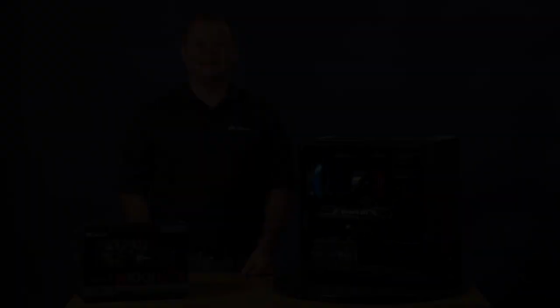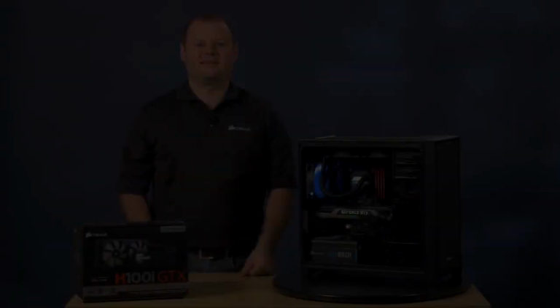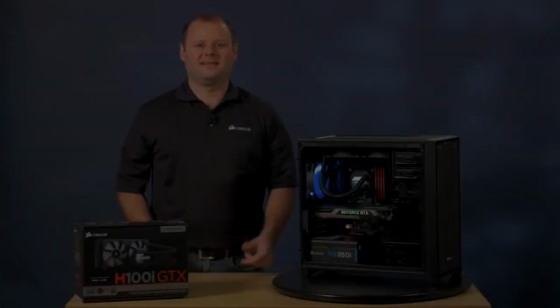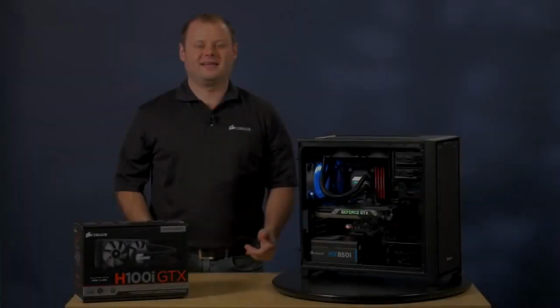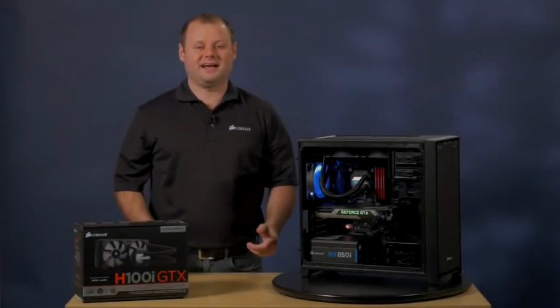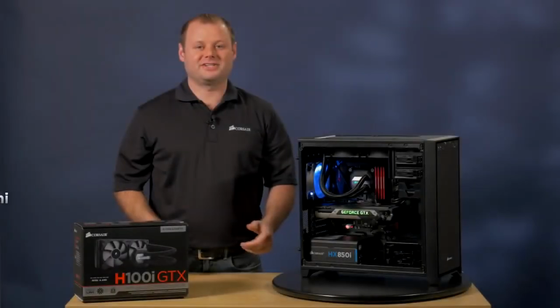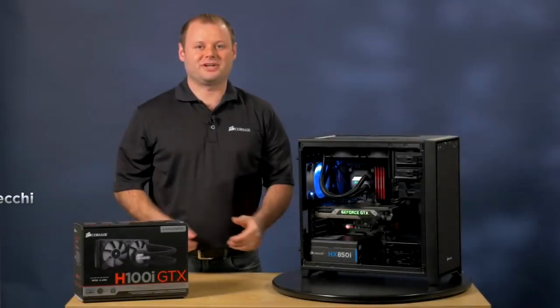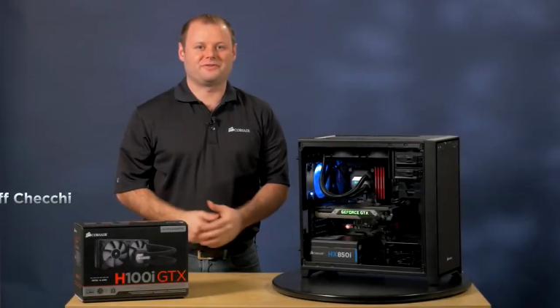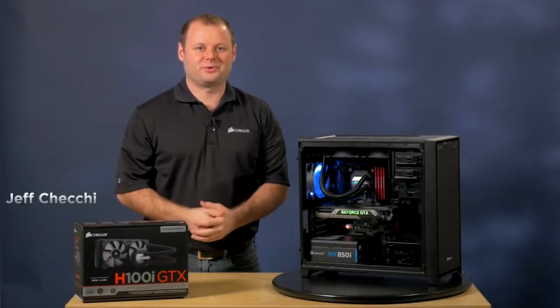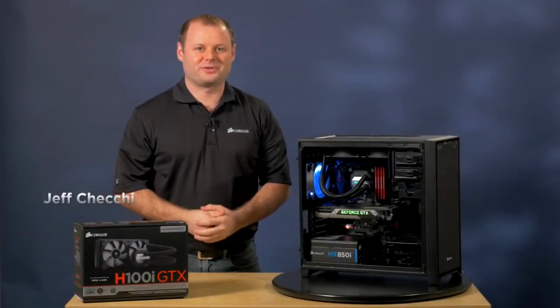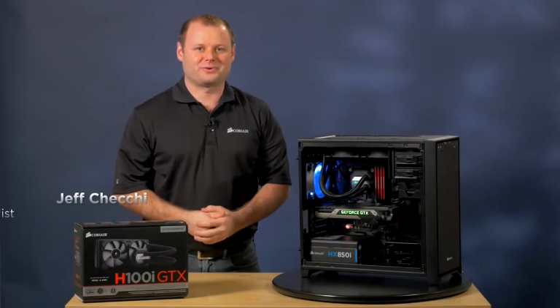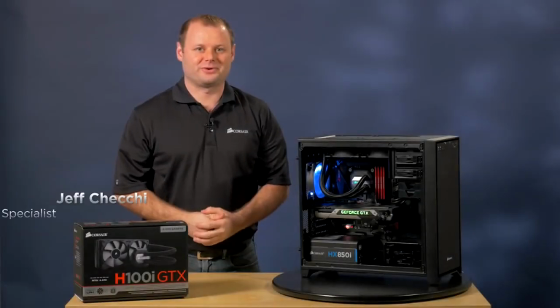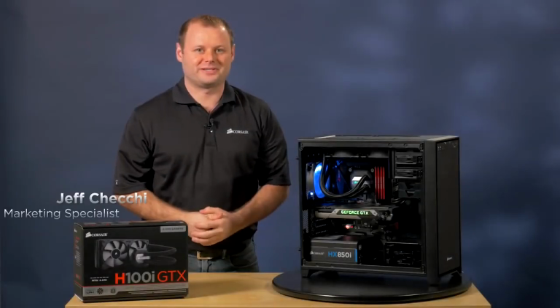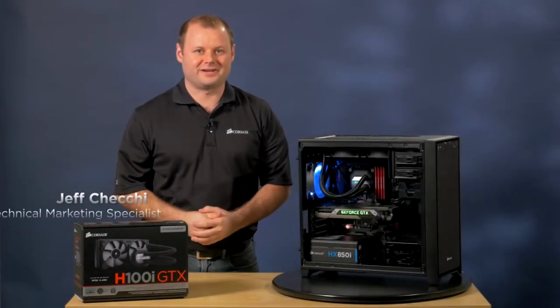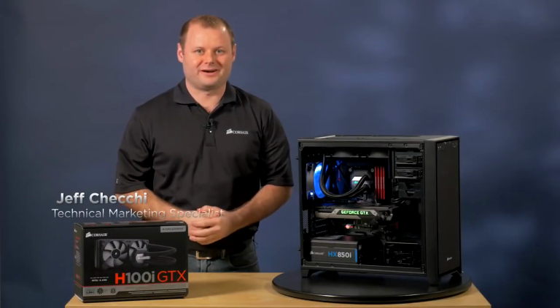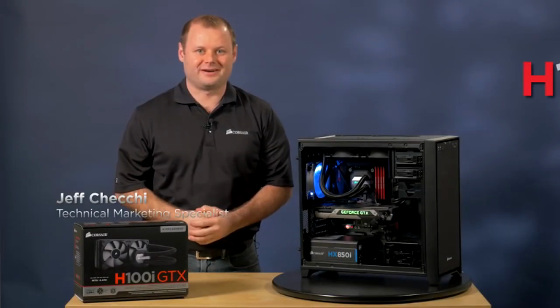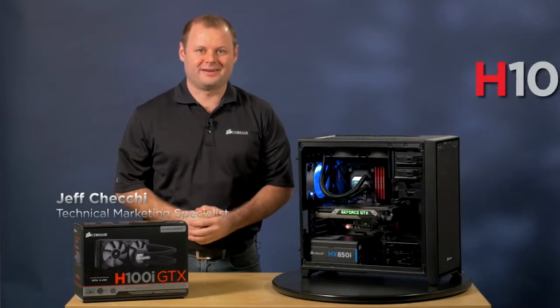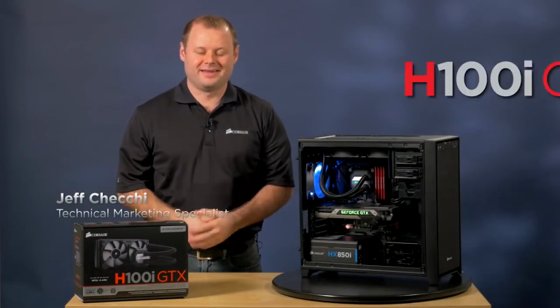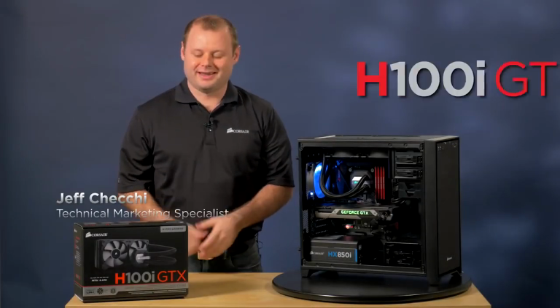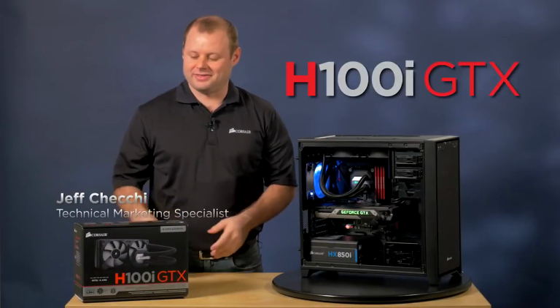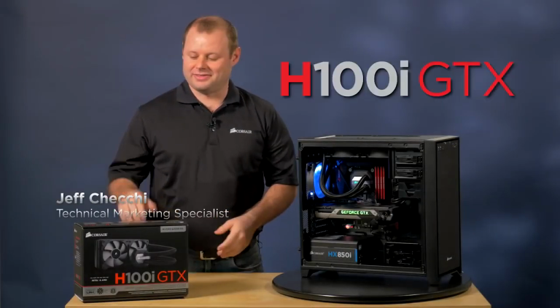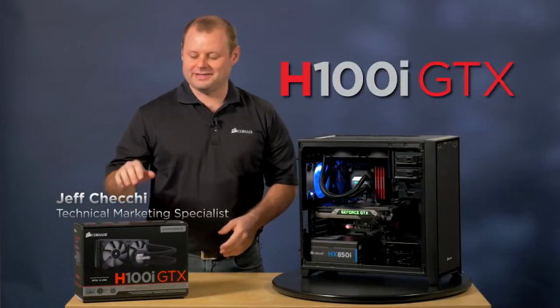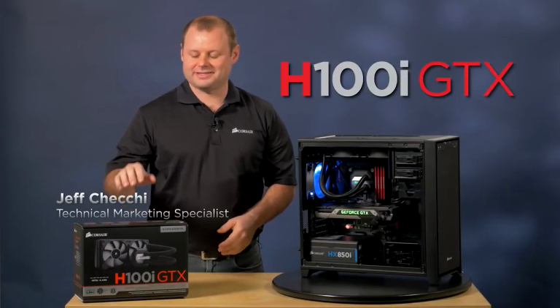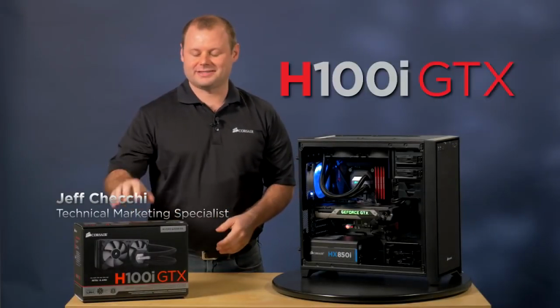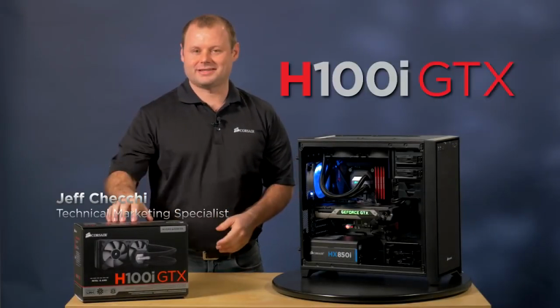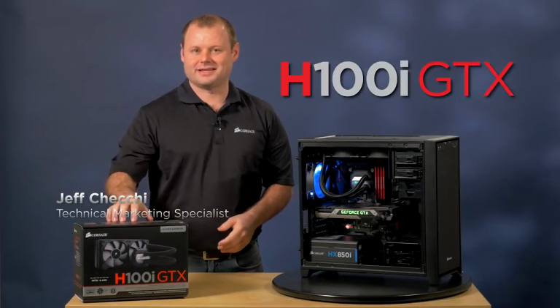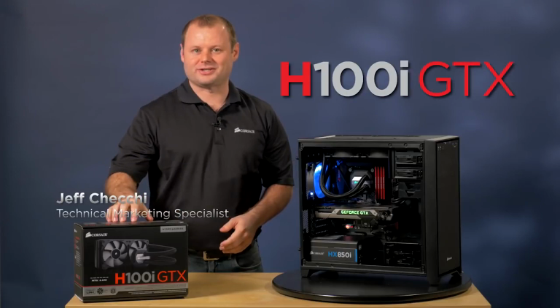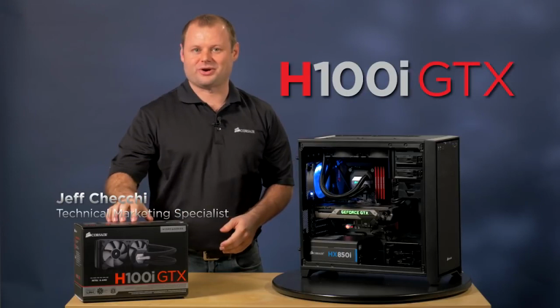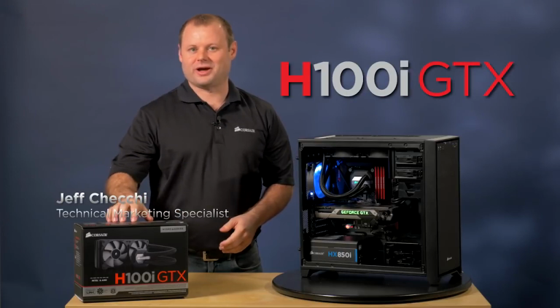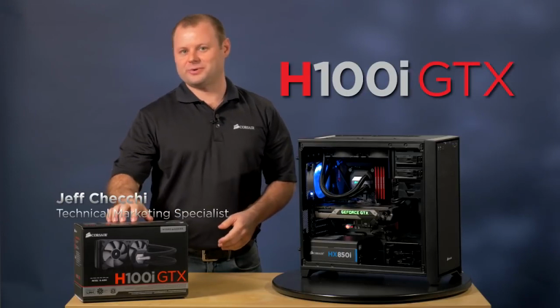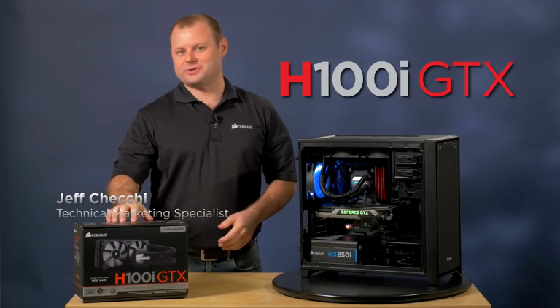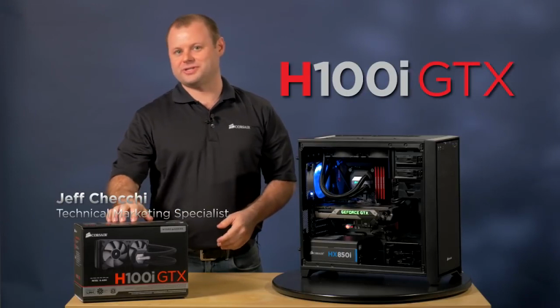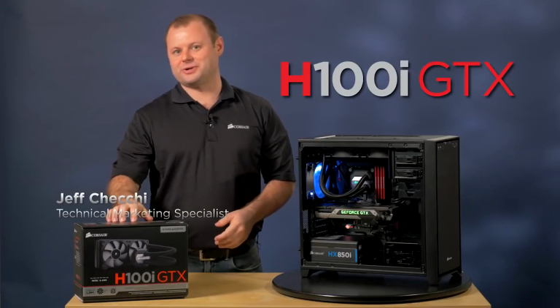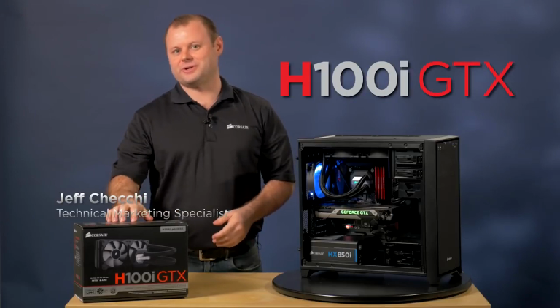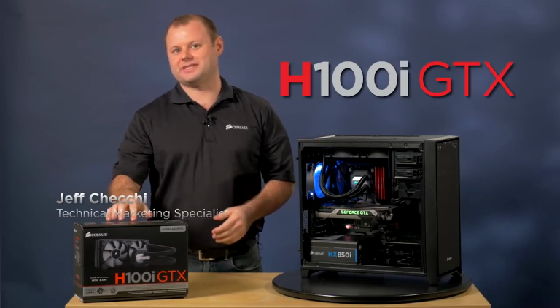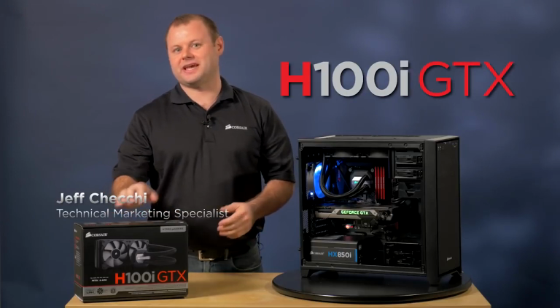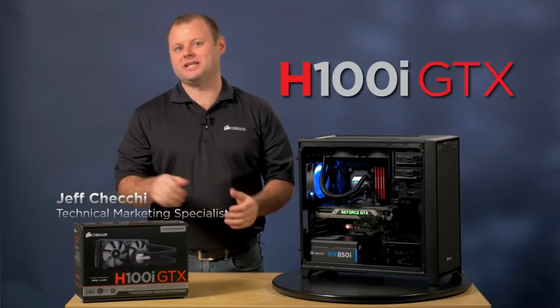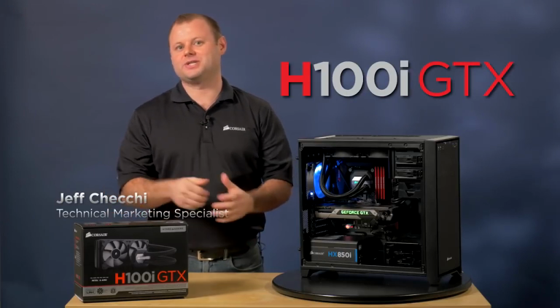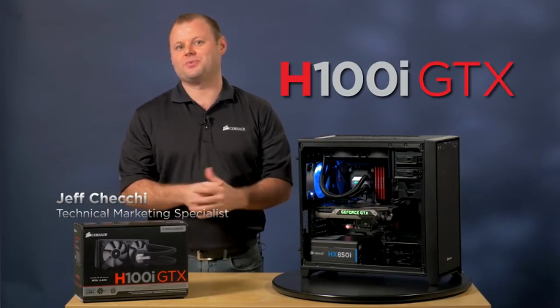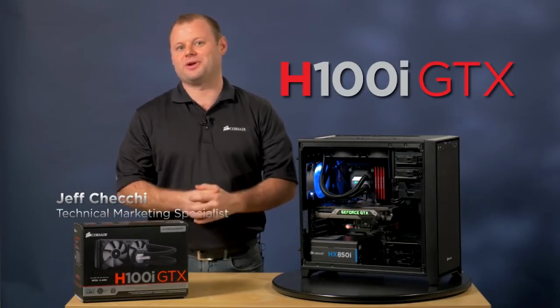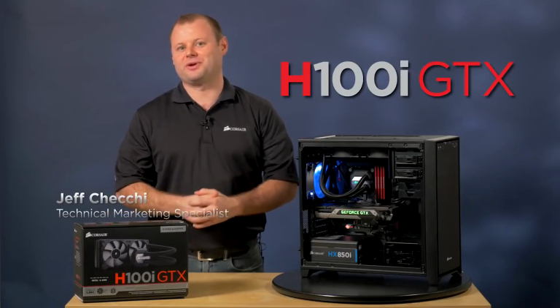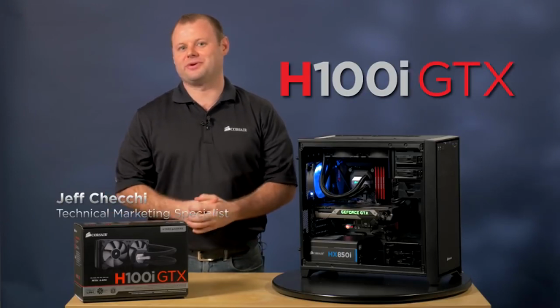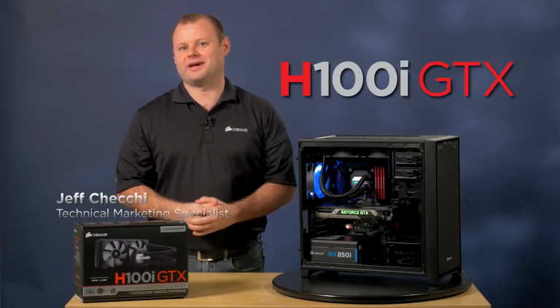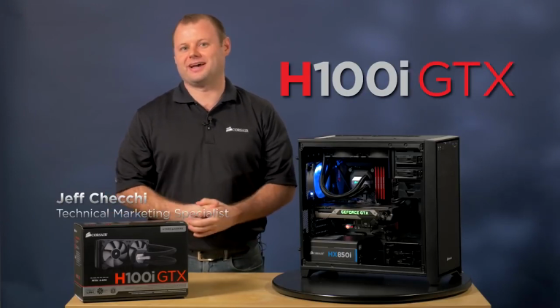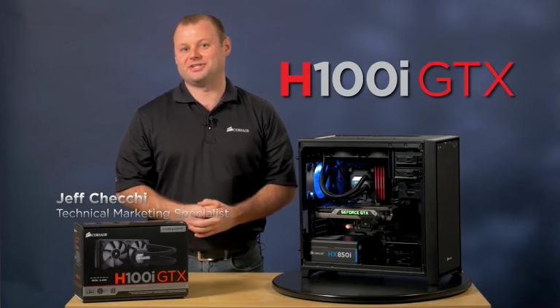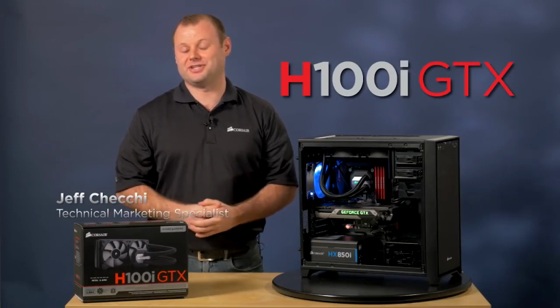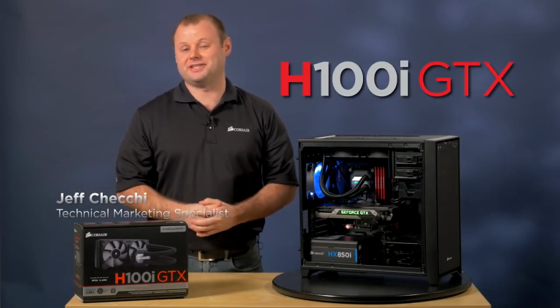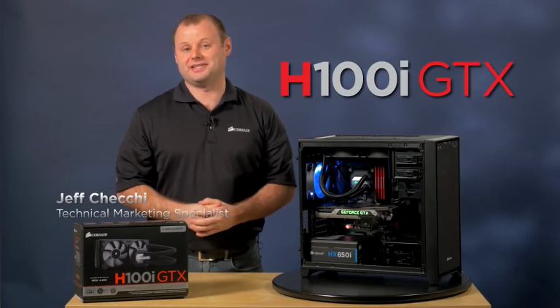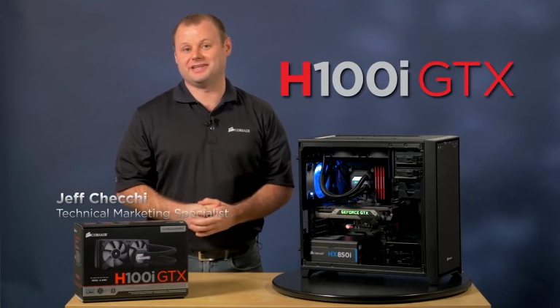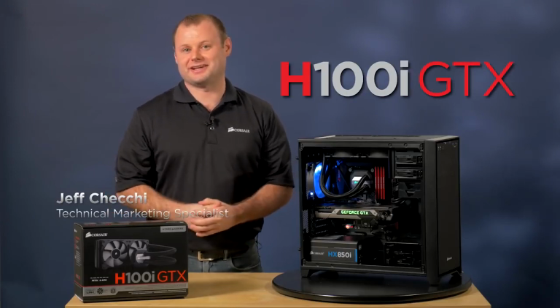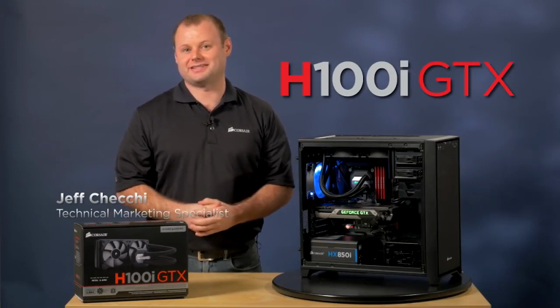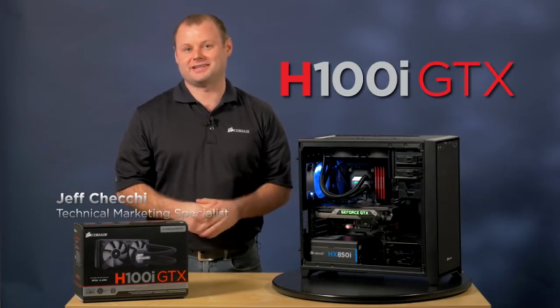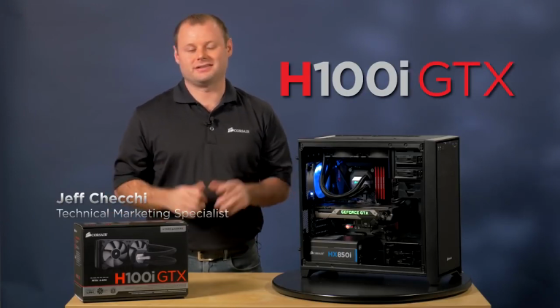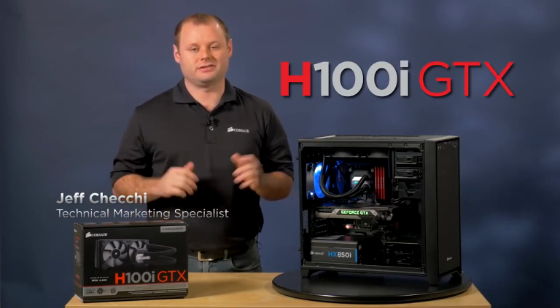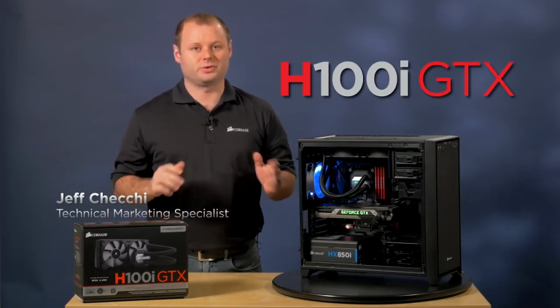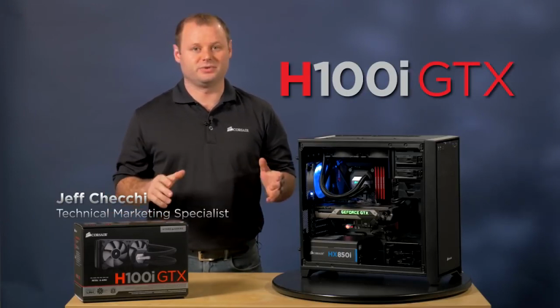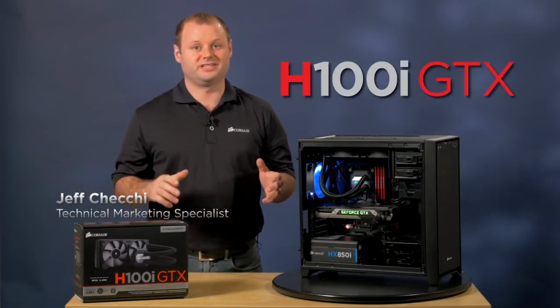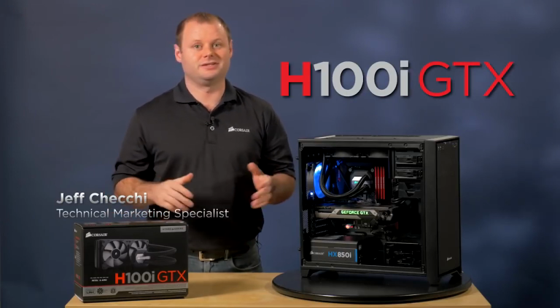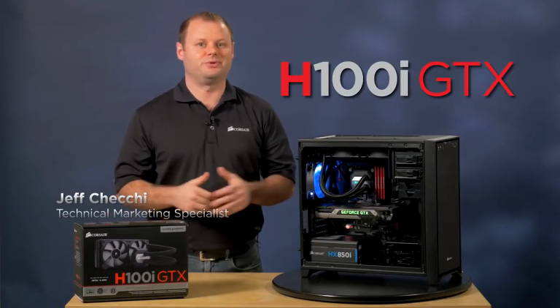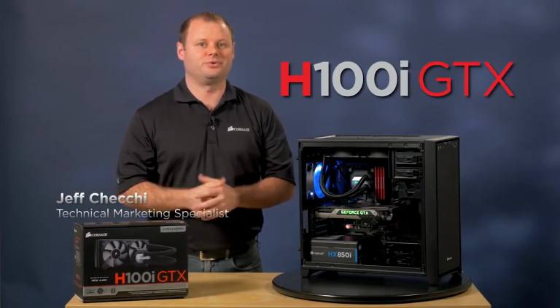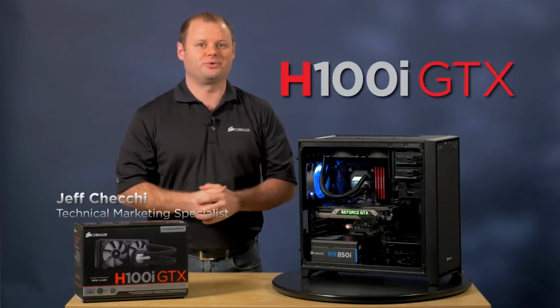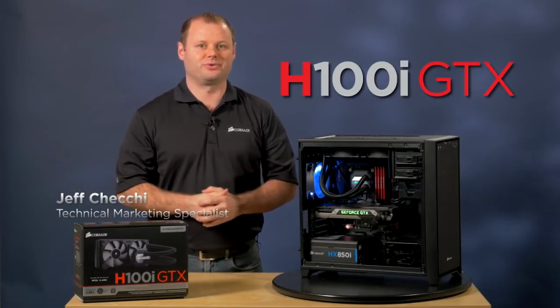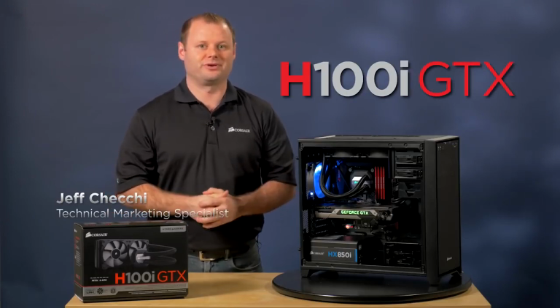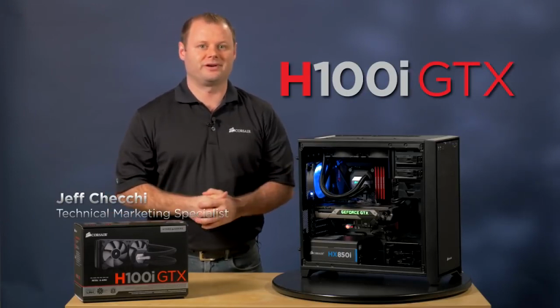Hi, Jeff here with Corsair, and this is our Hydro Series H100i GTX Liquid CPU Cooler.